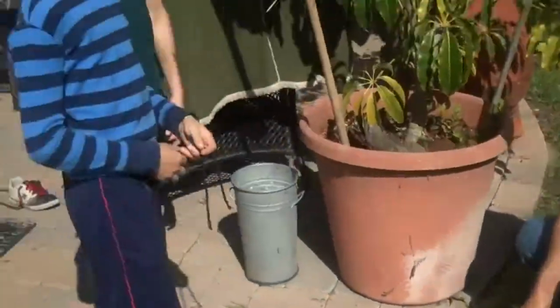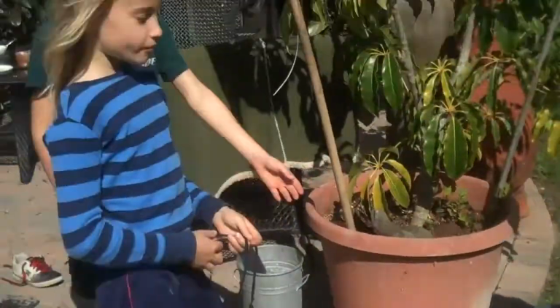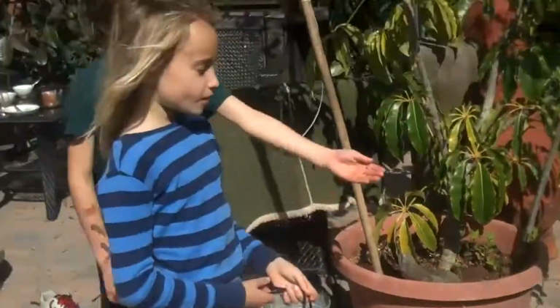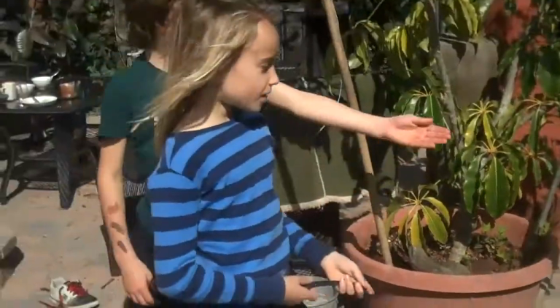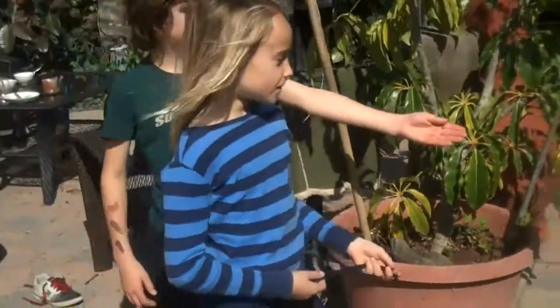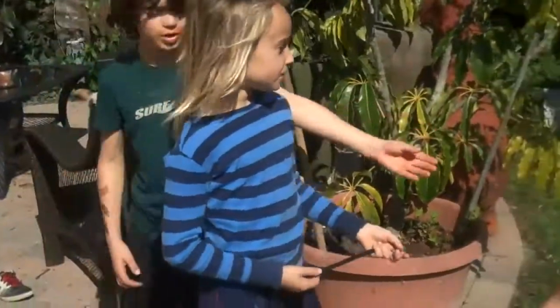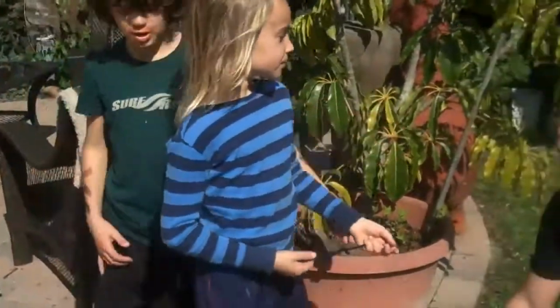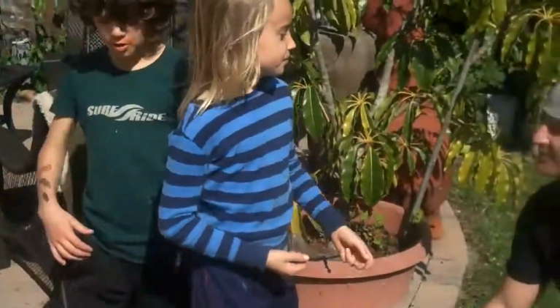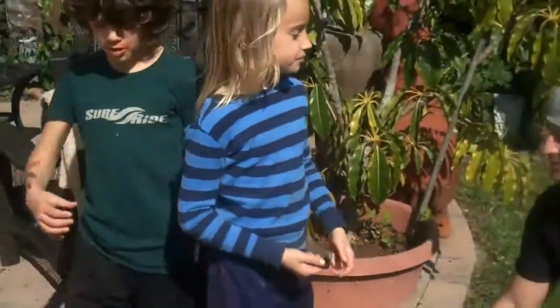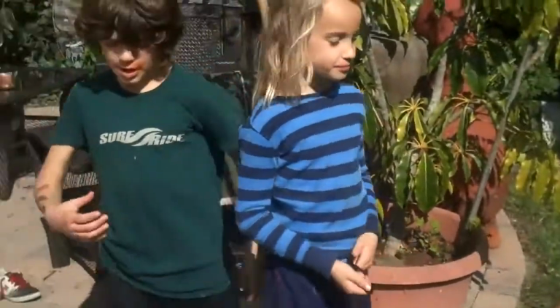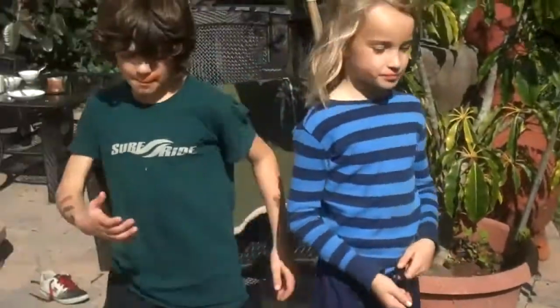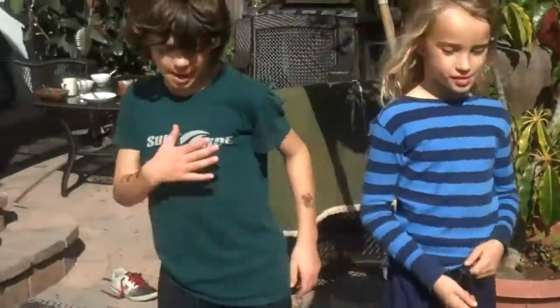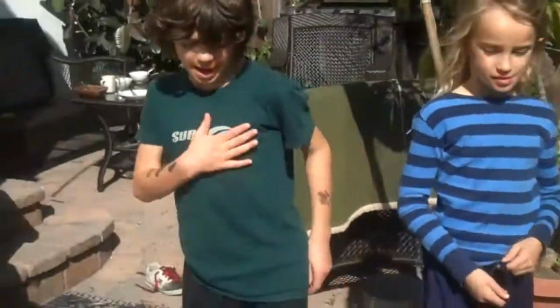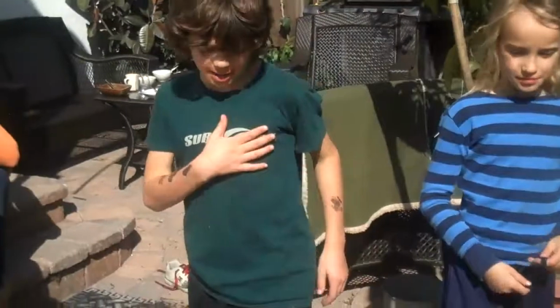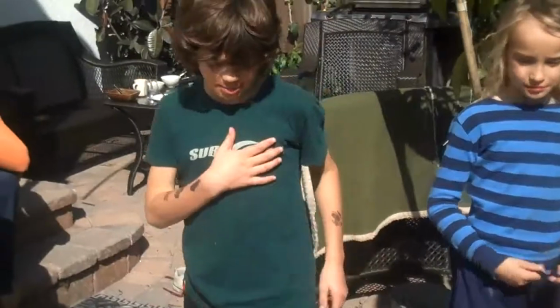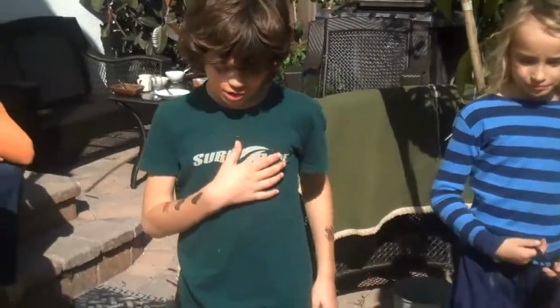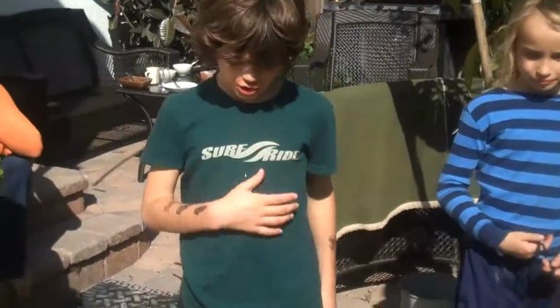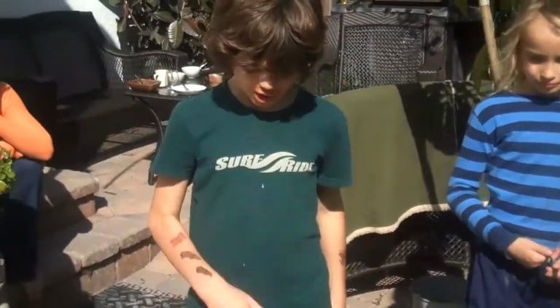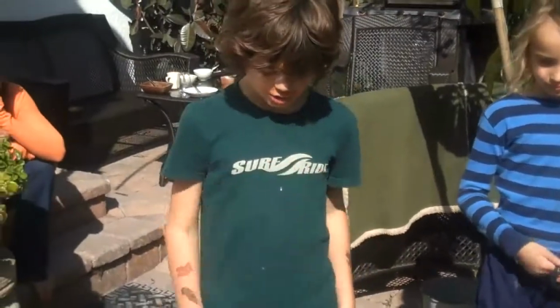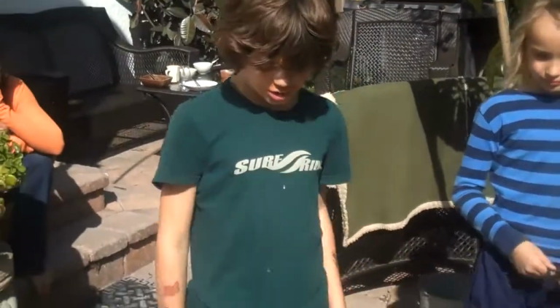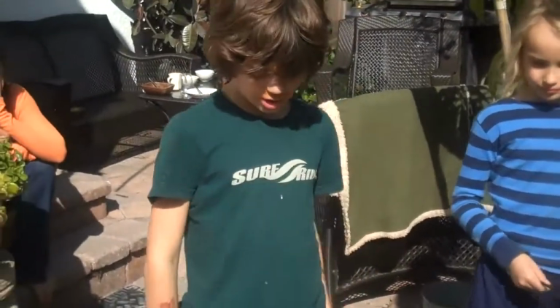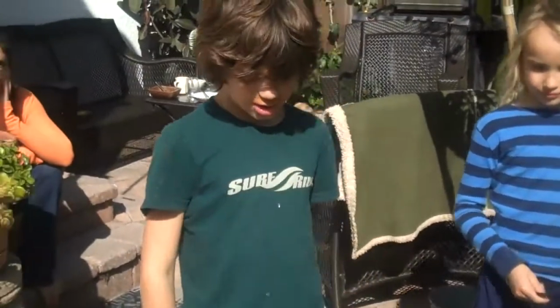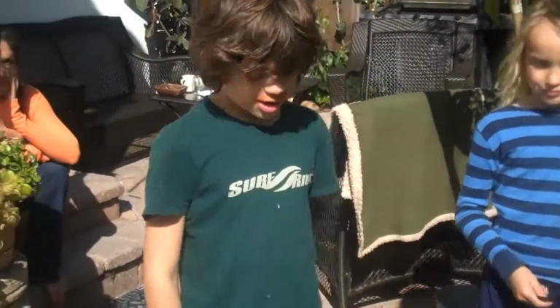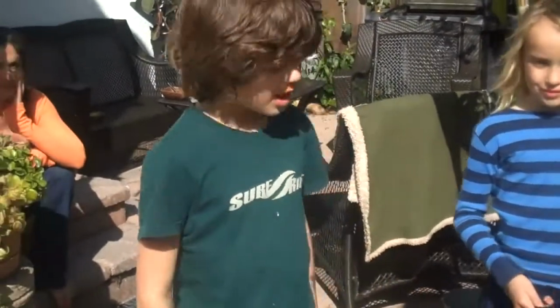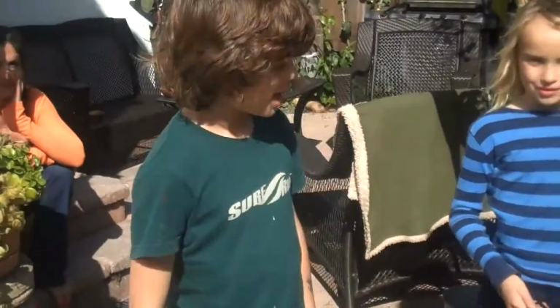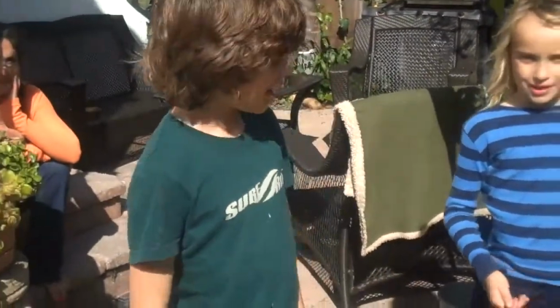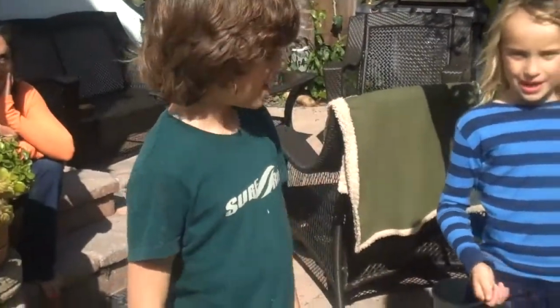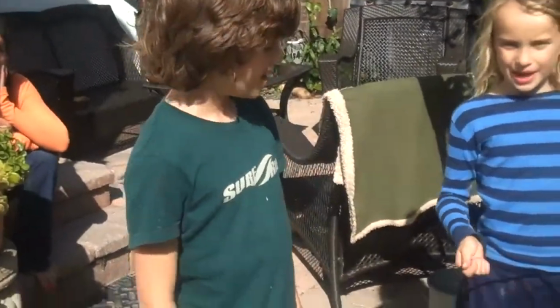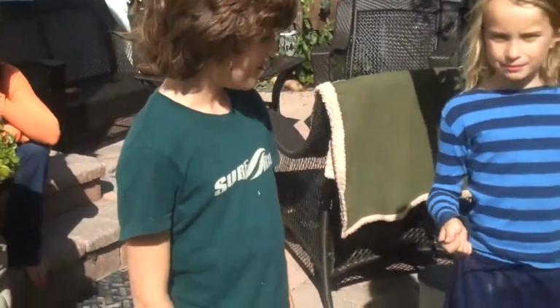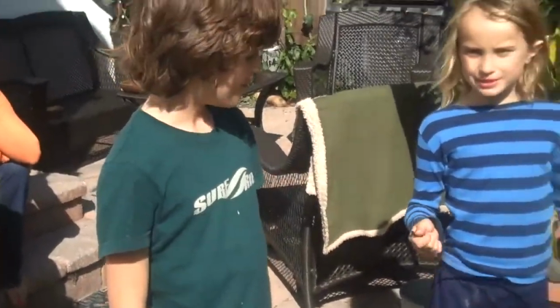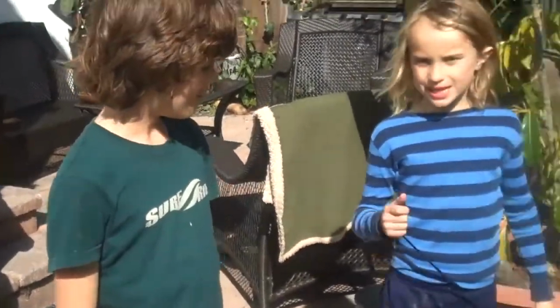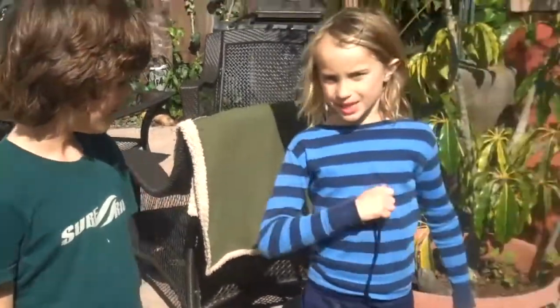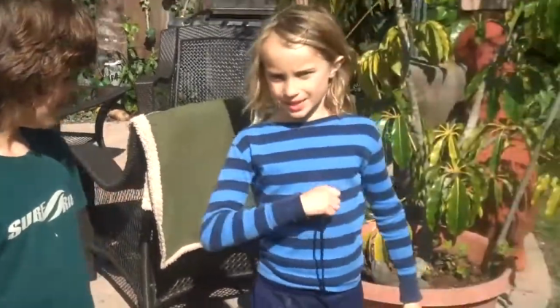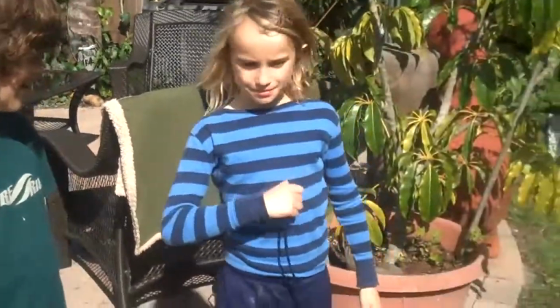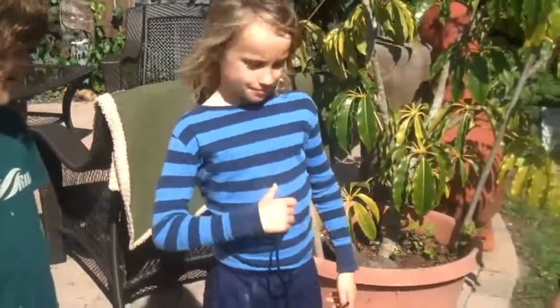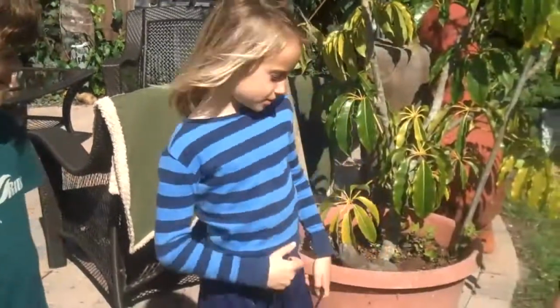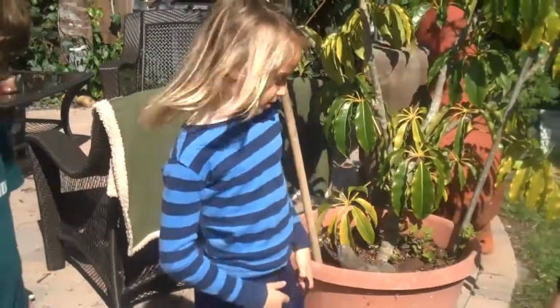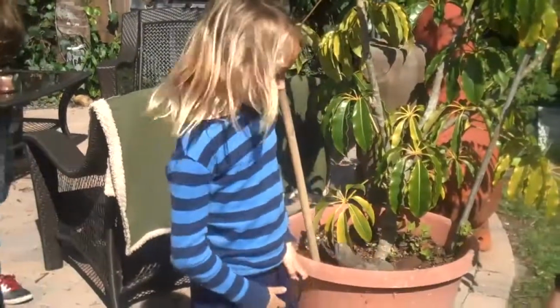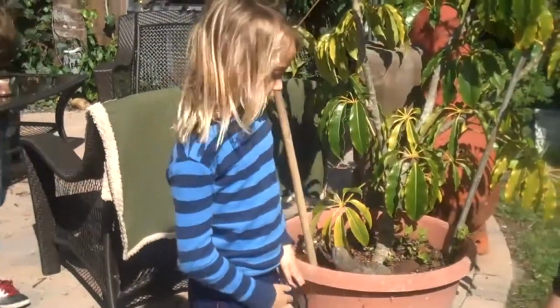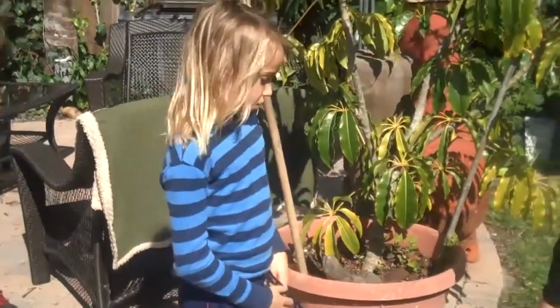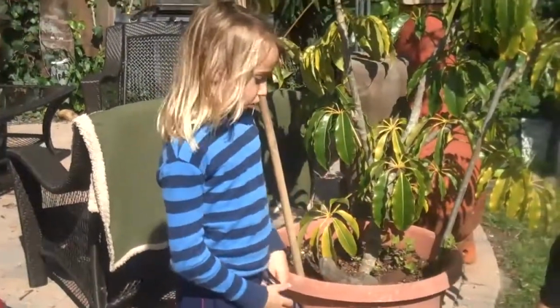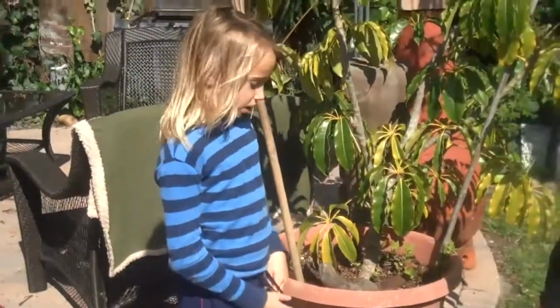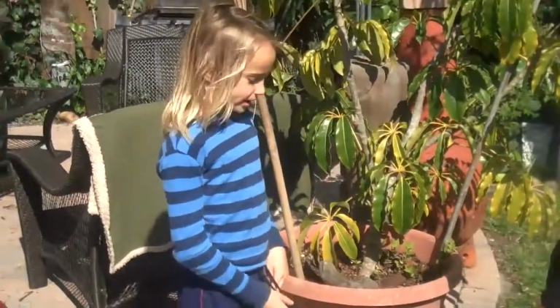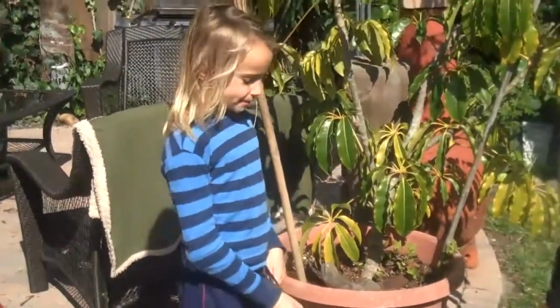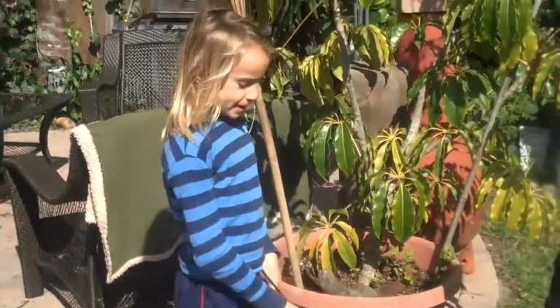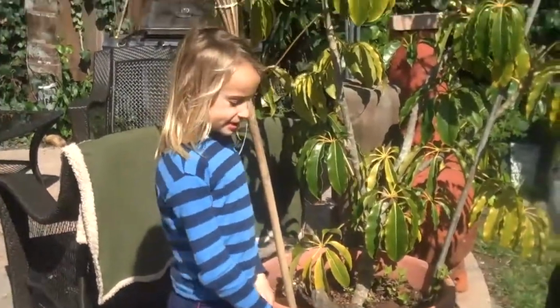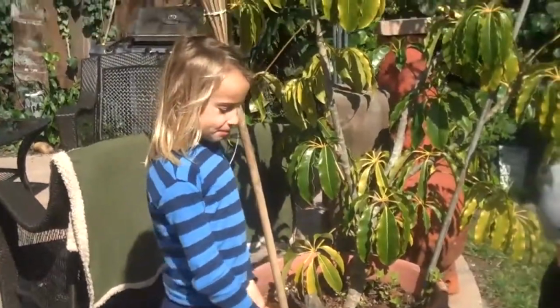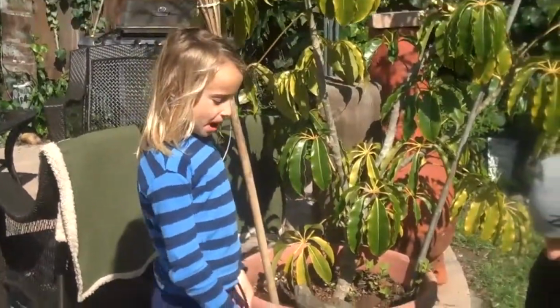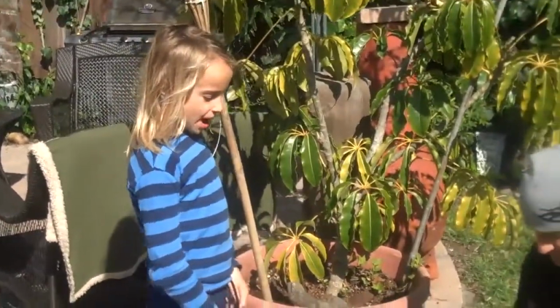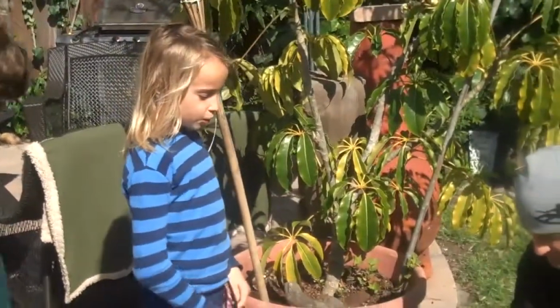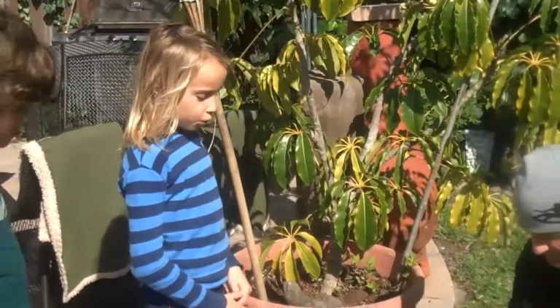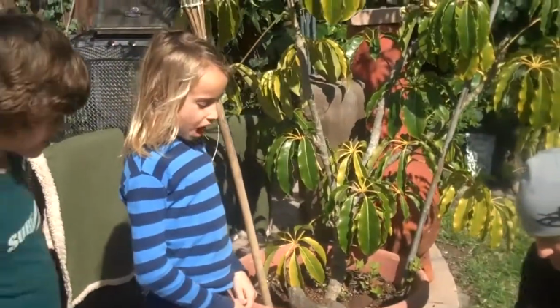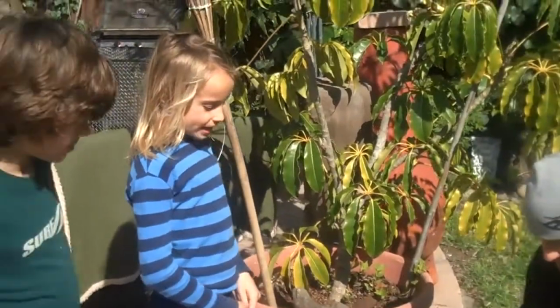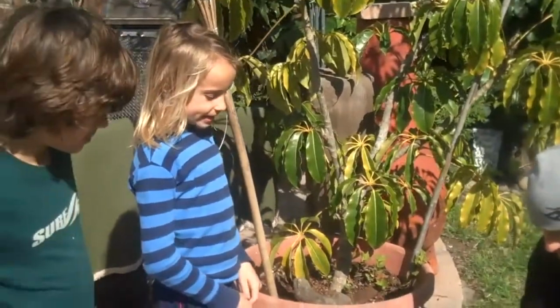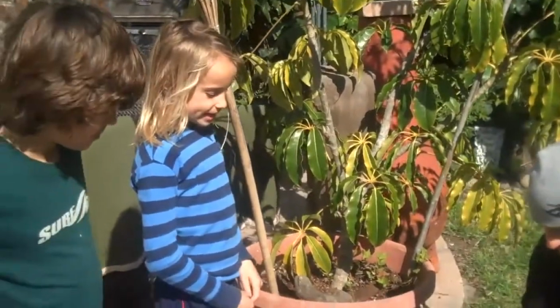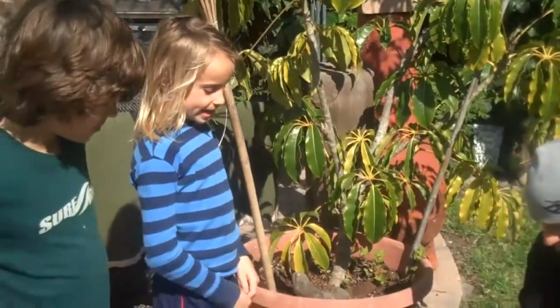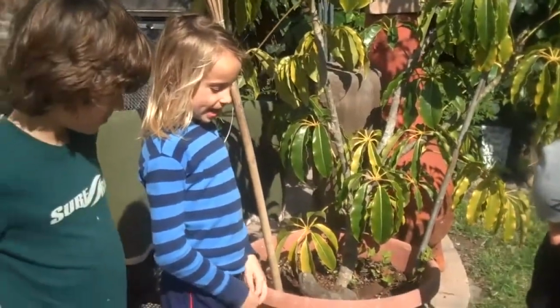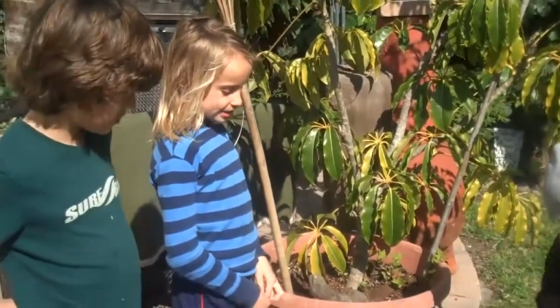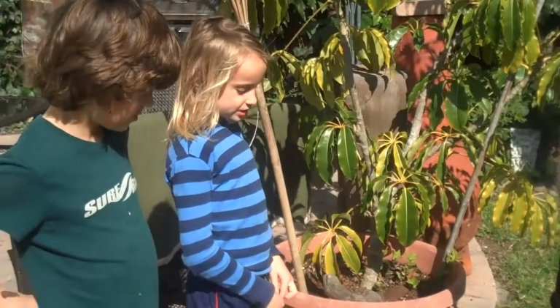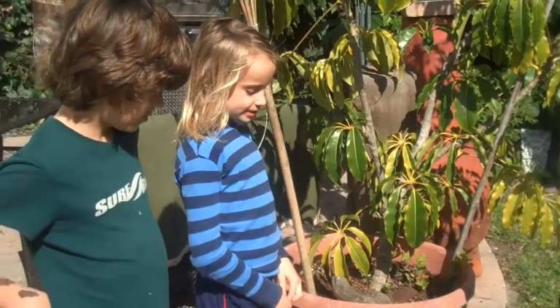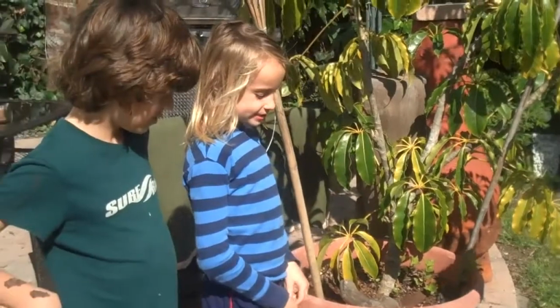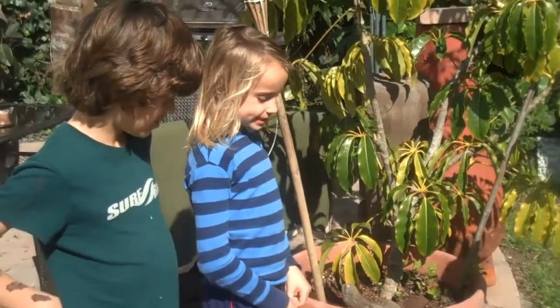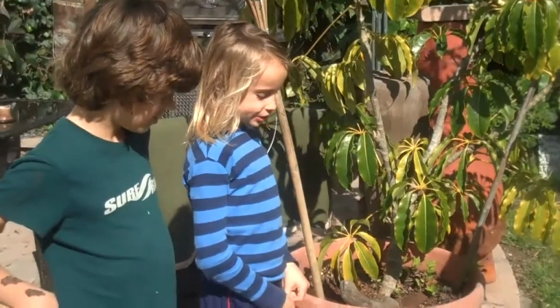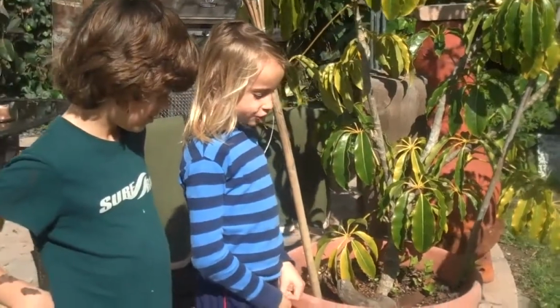This is Drew, my name is Chilton, and I'm Dylan. We're going to make the bottle rocket as it continues.